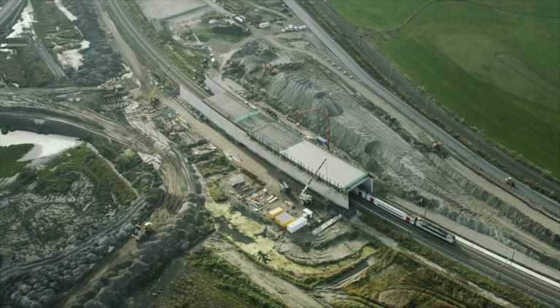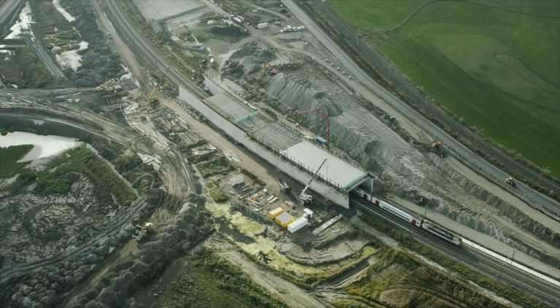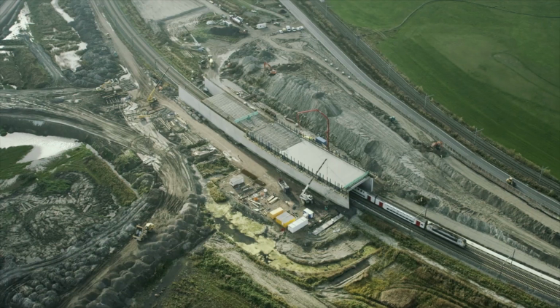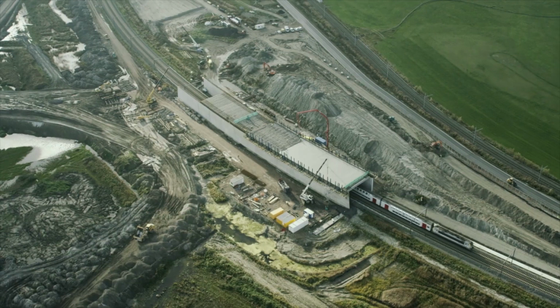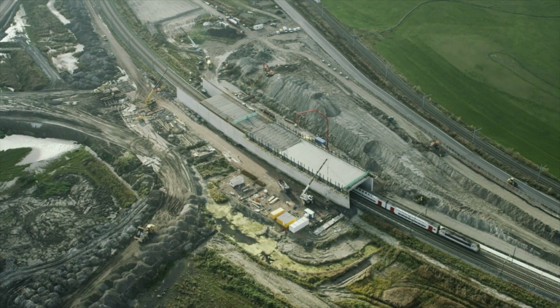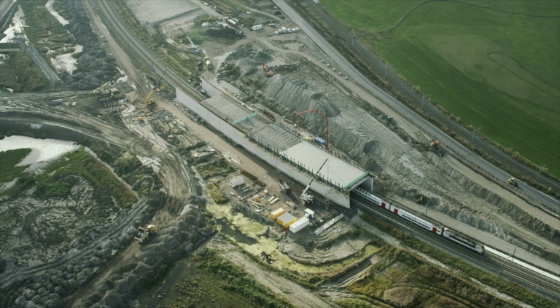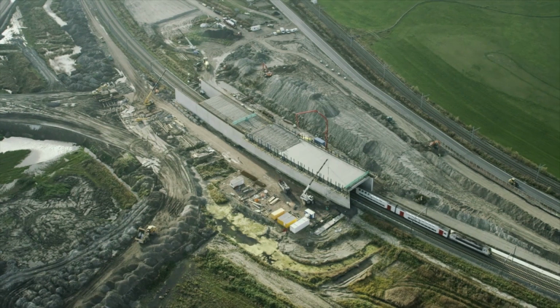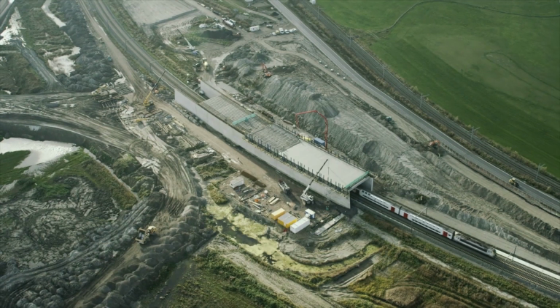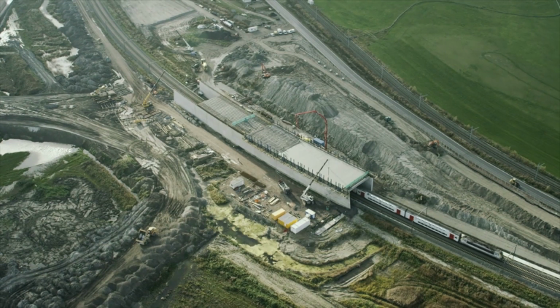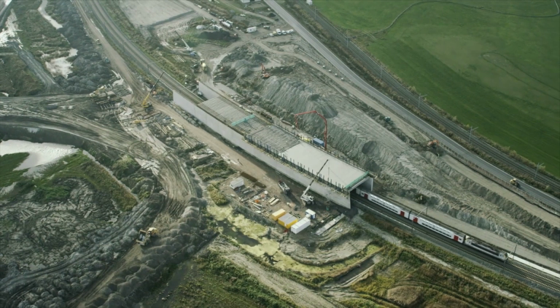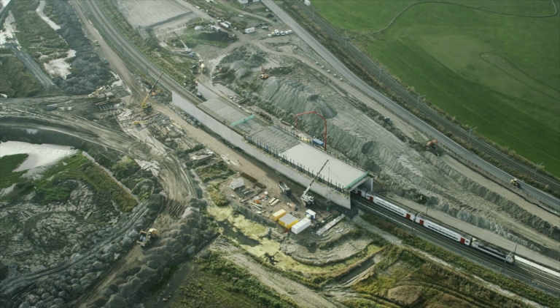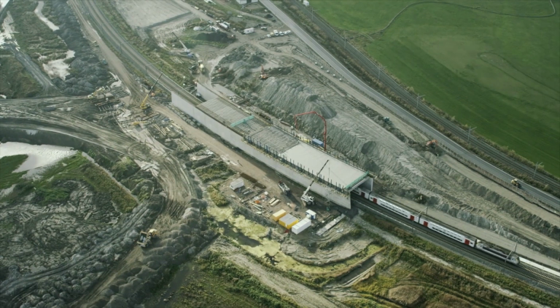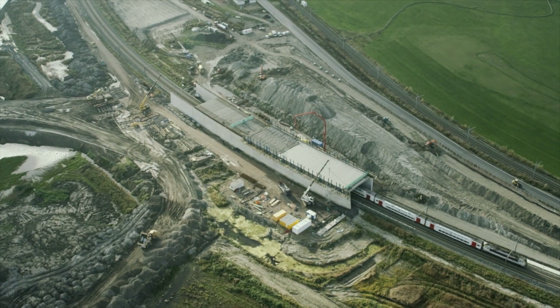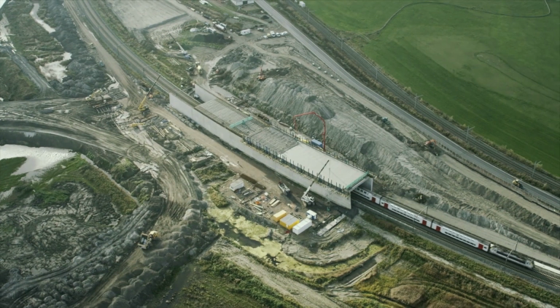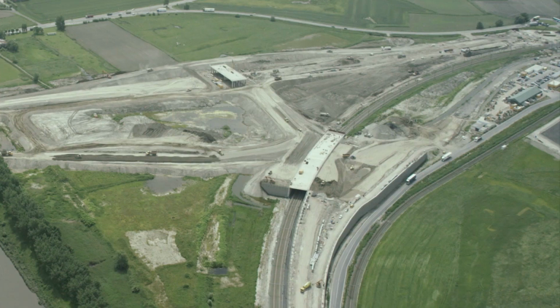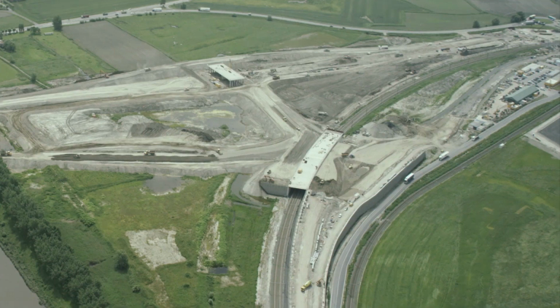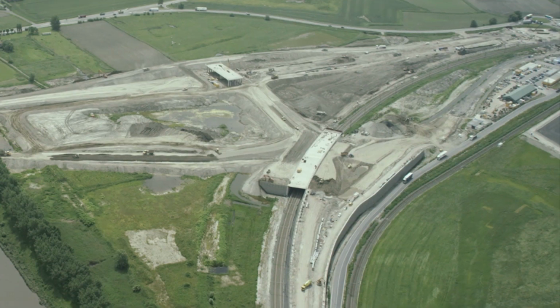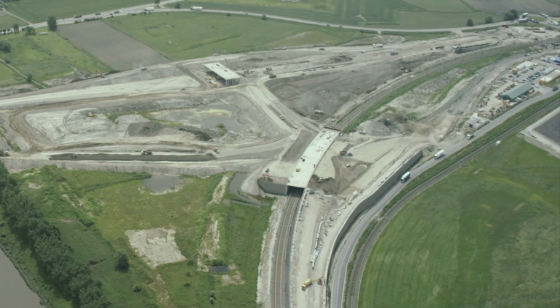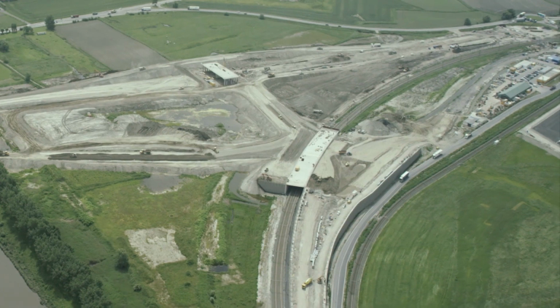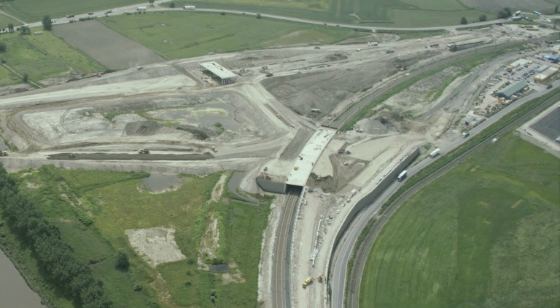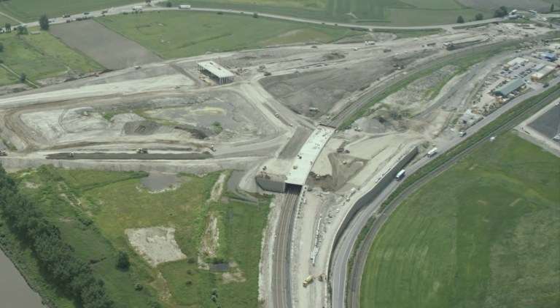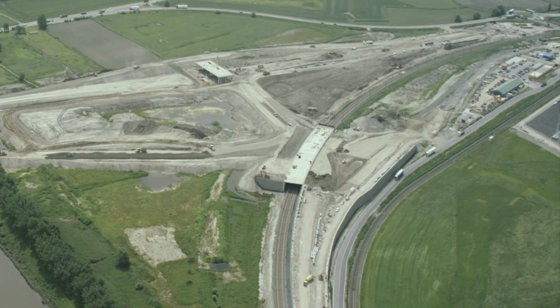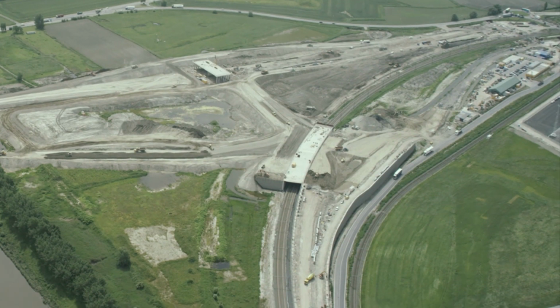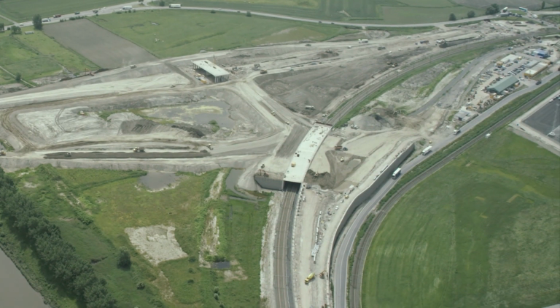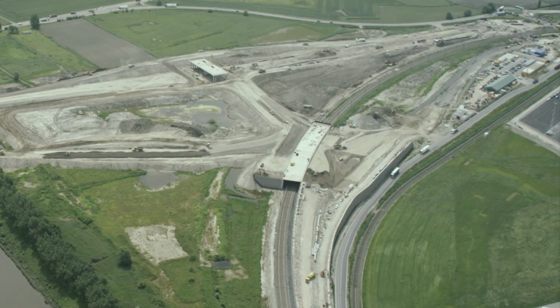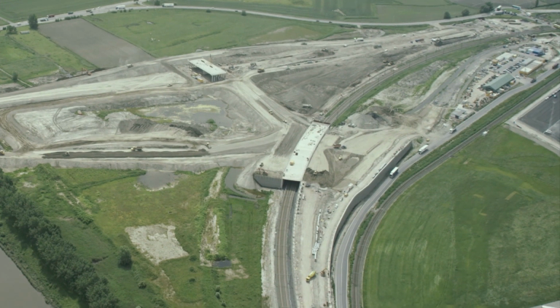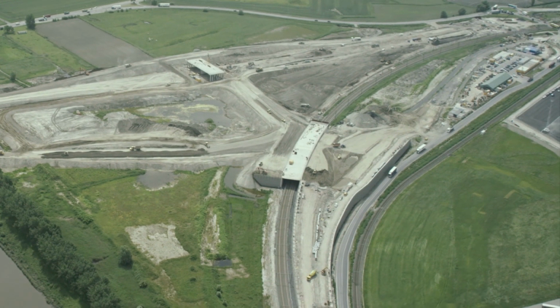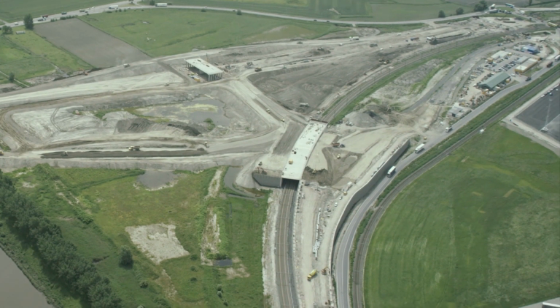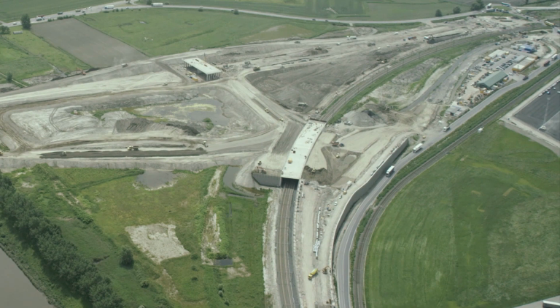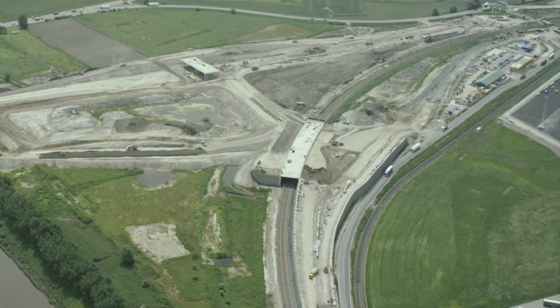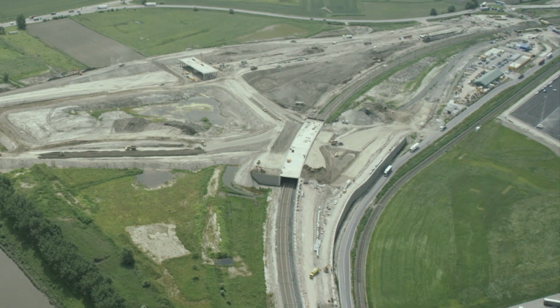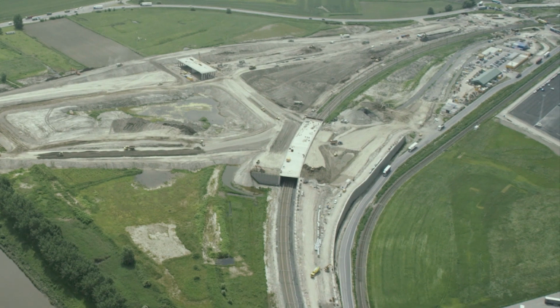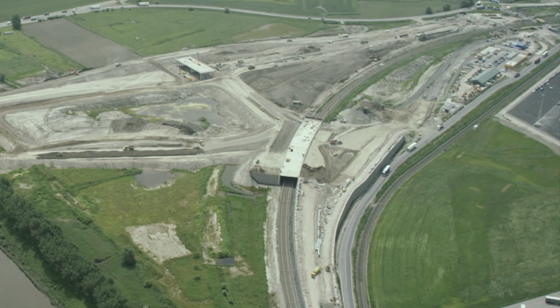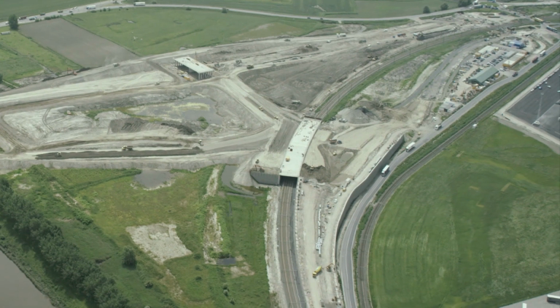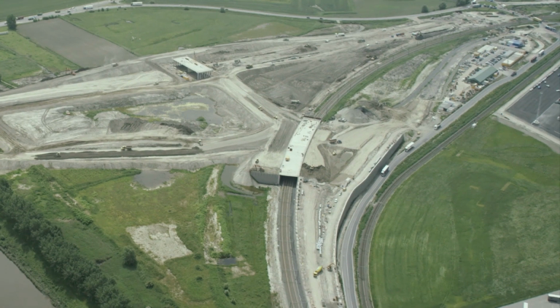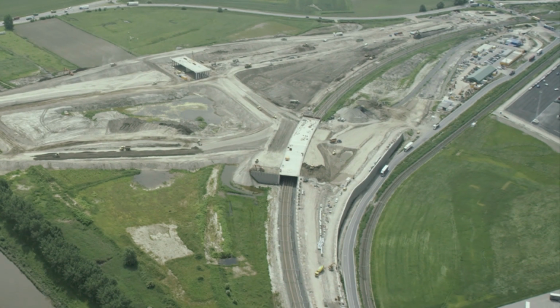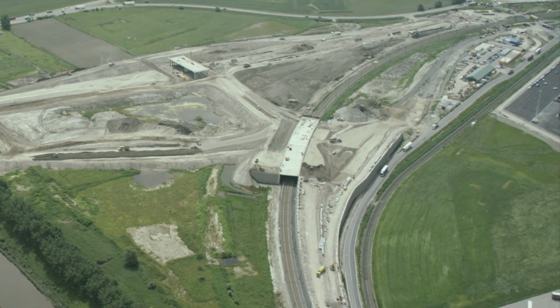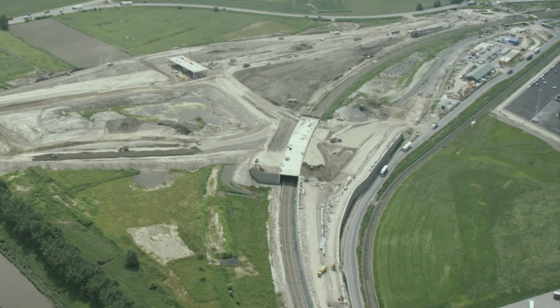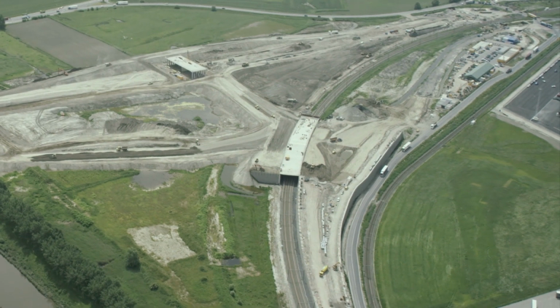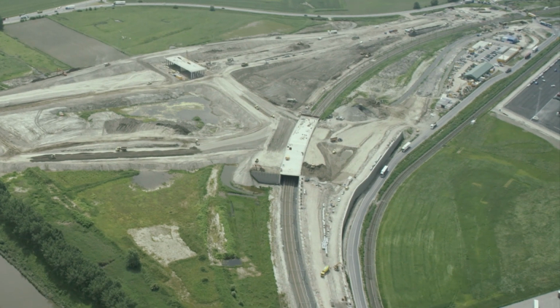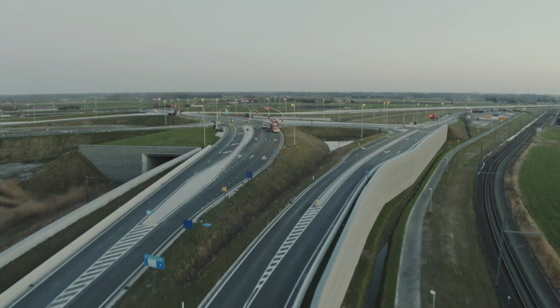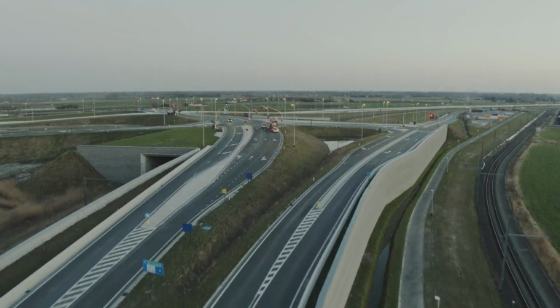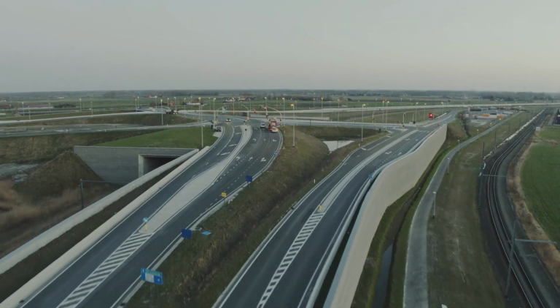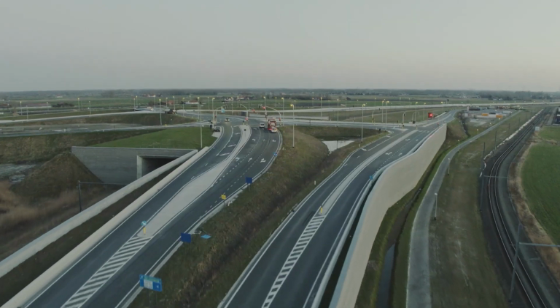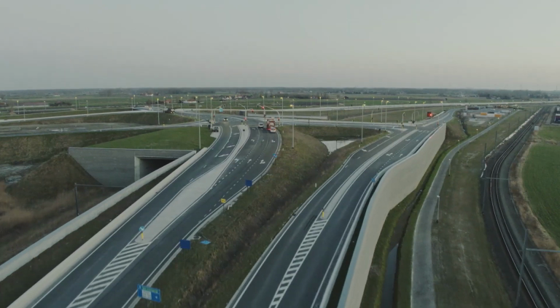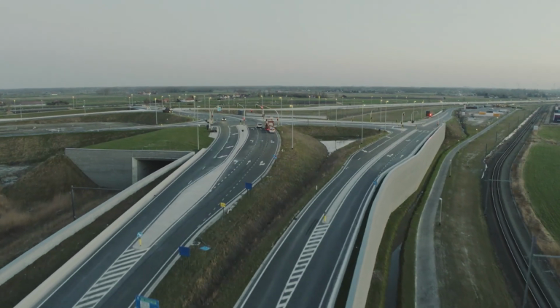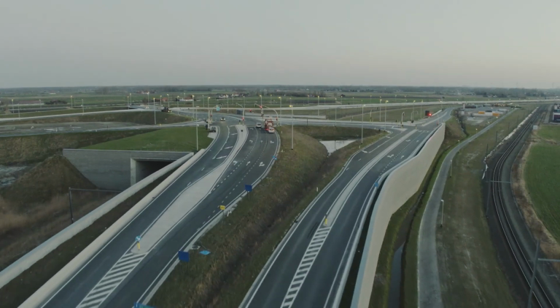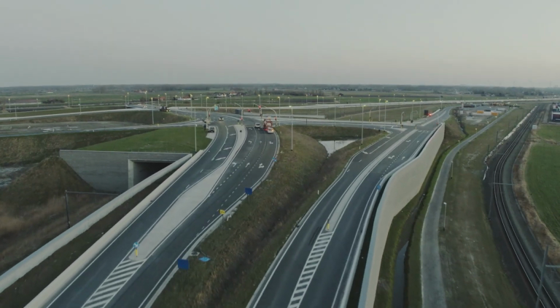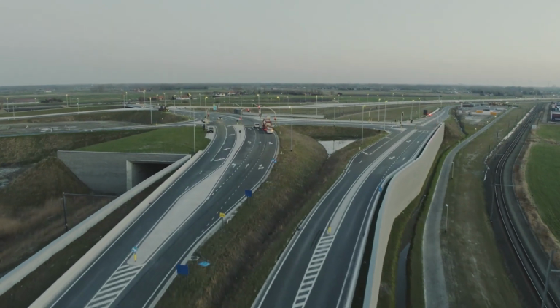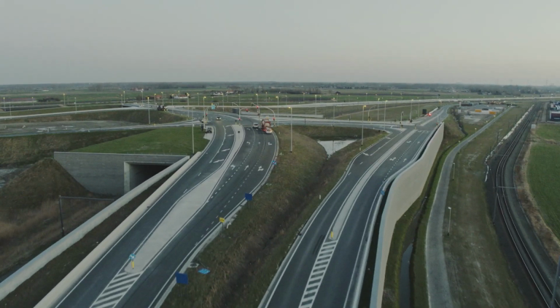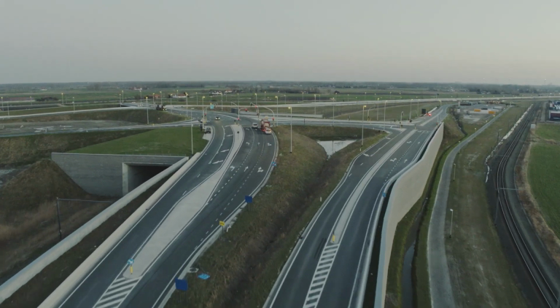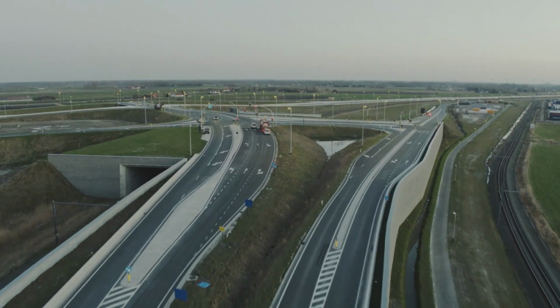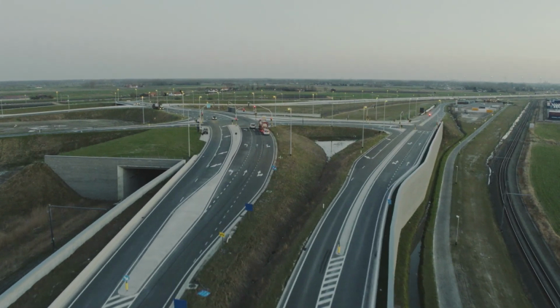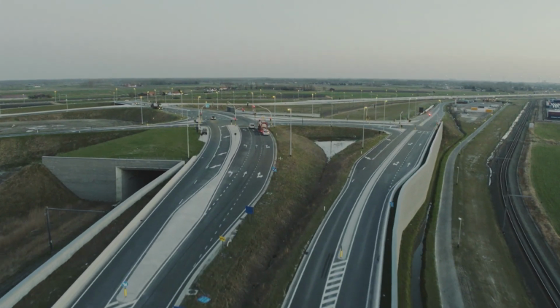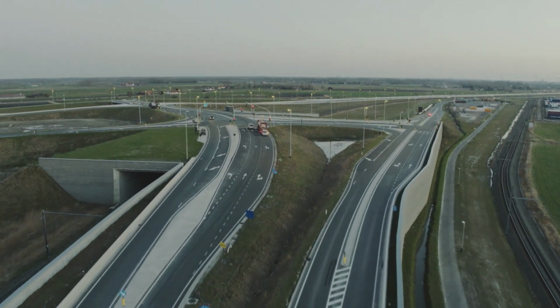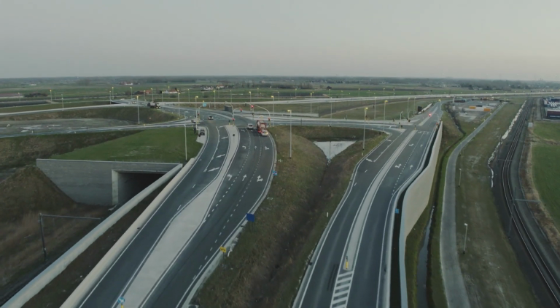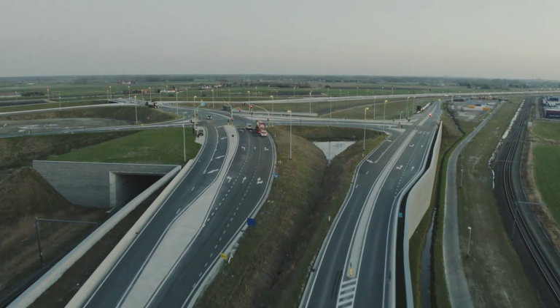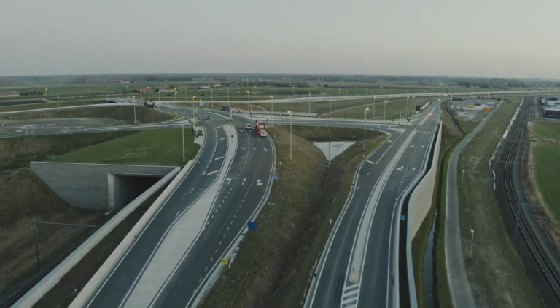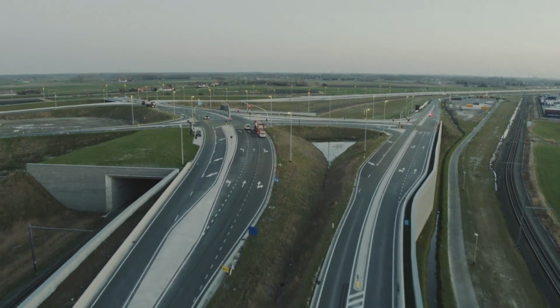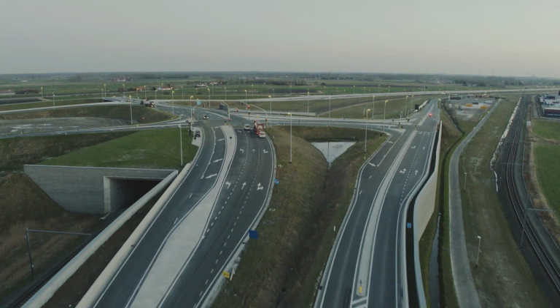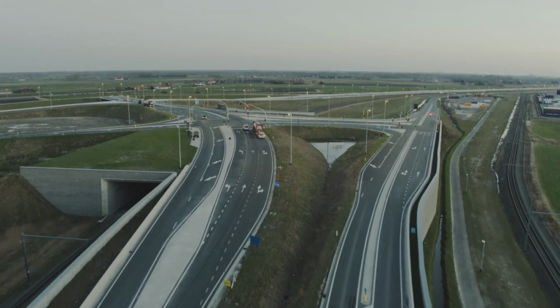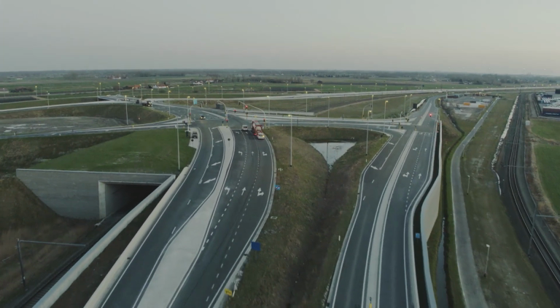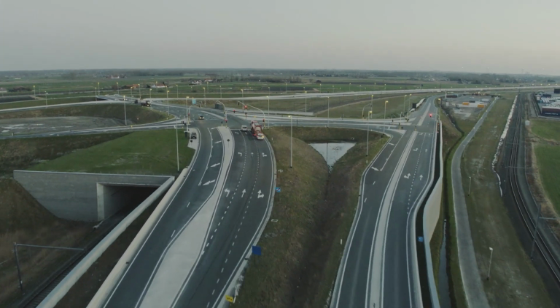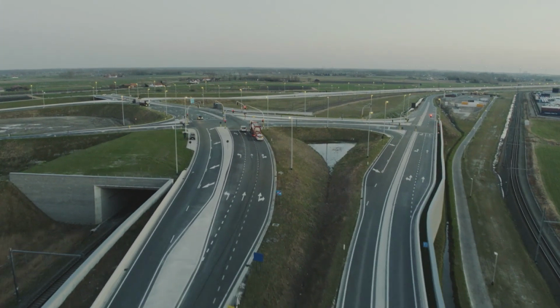The A11 is an example of the ingenious and close cooperation between many partners and their interests.